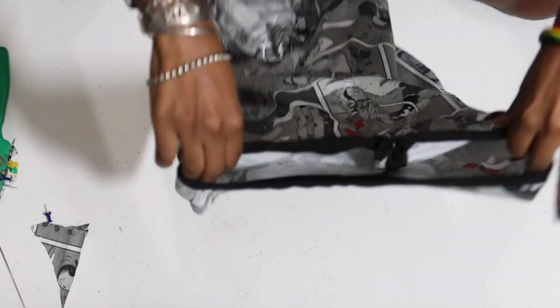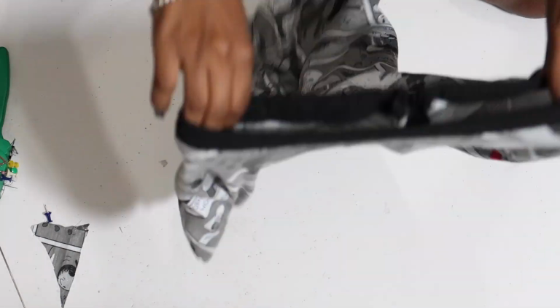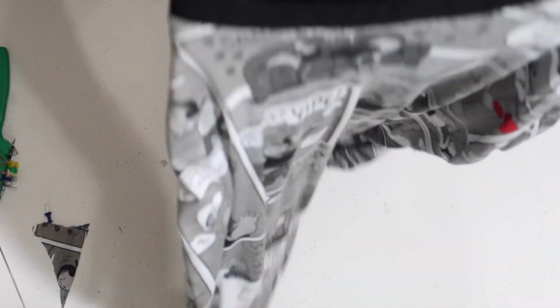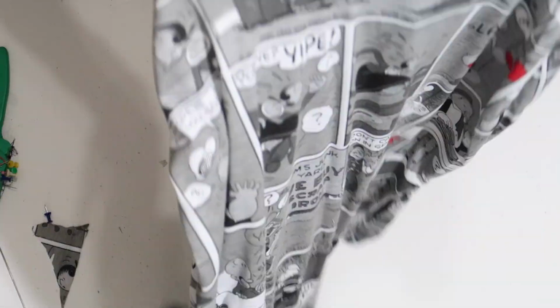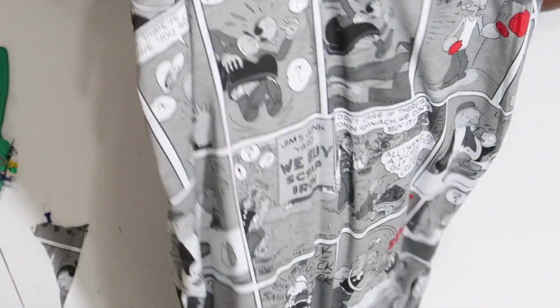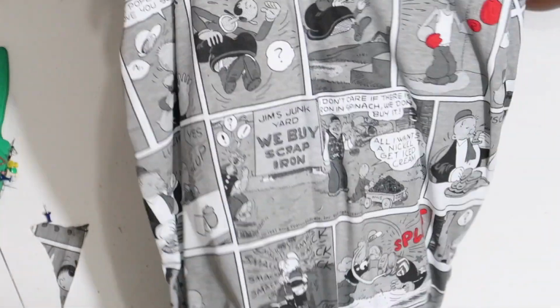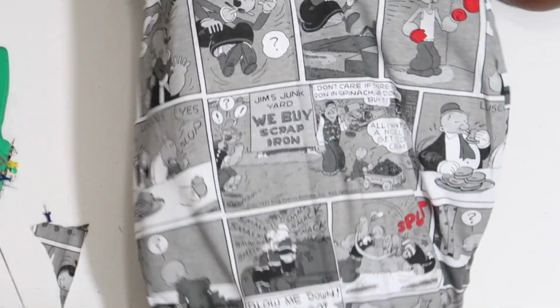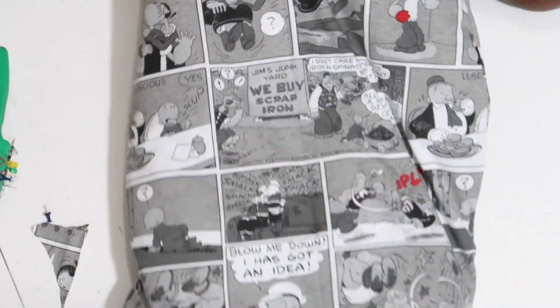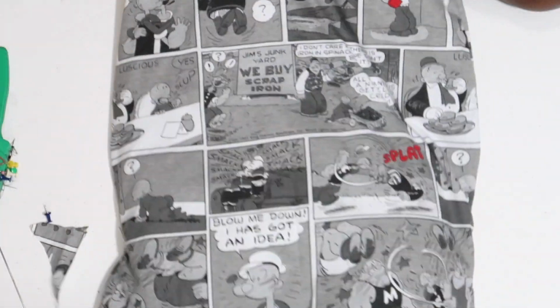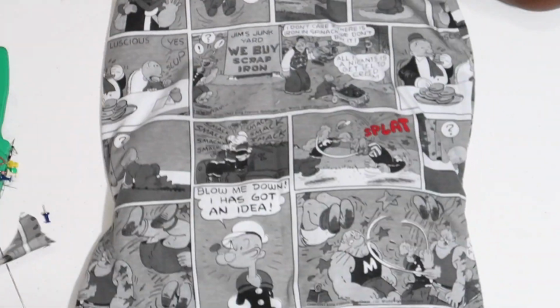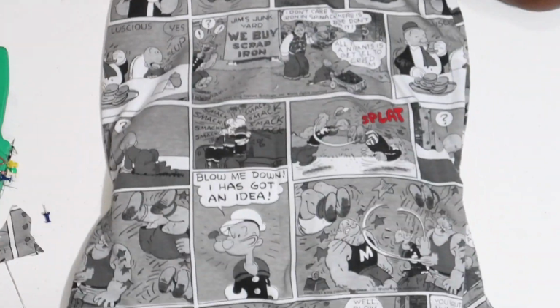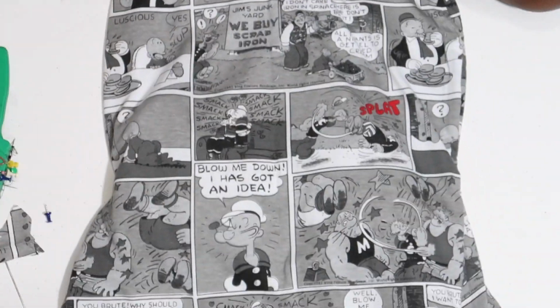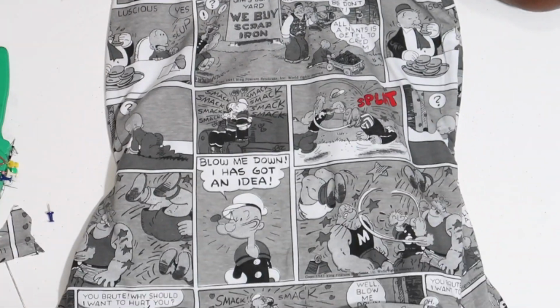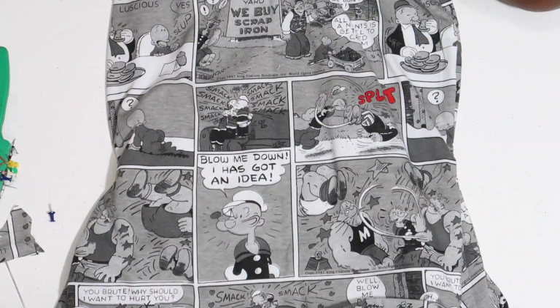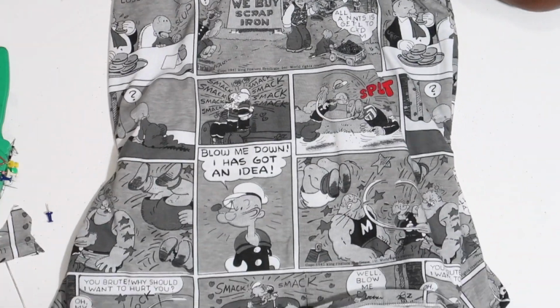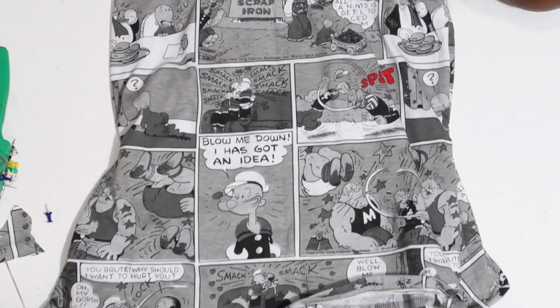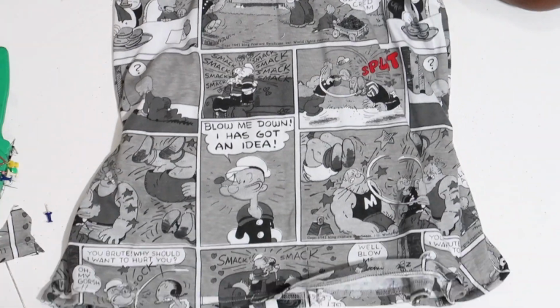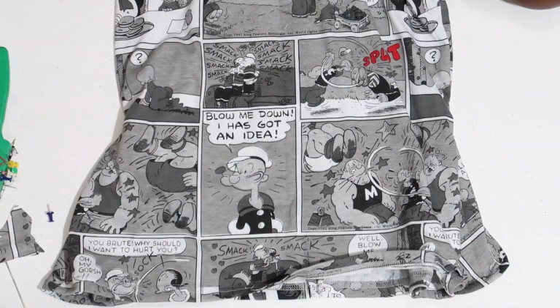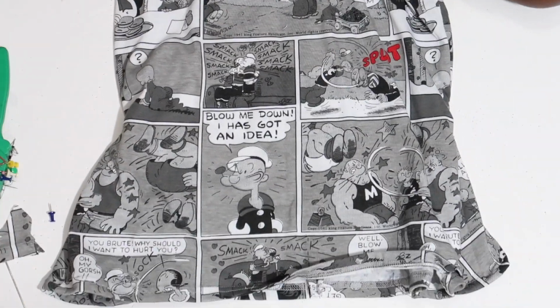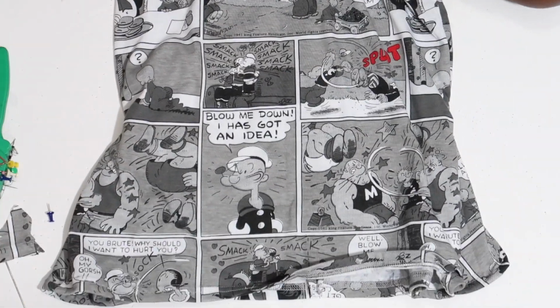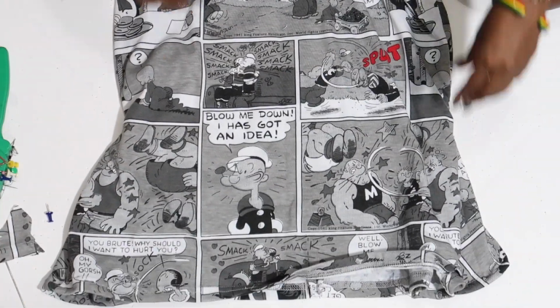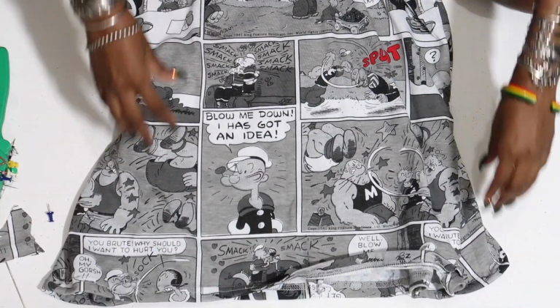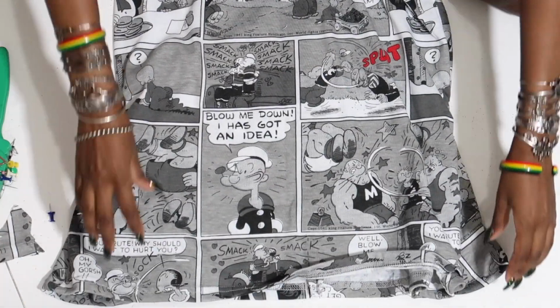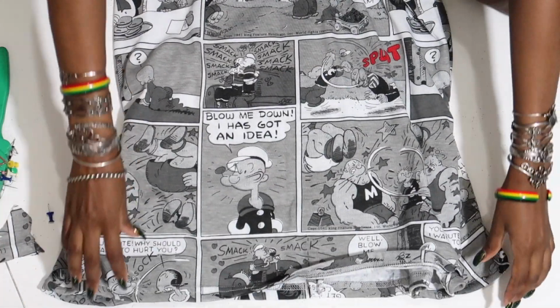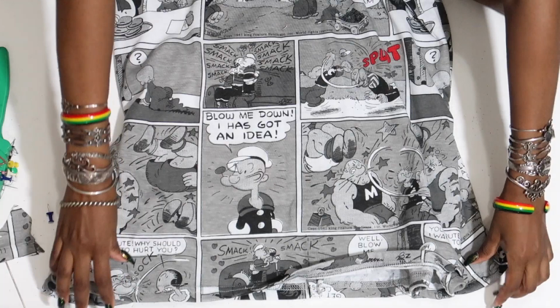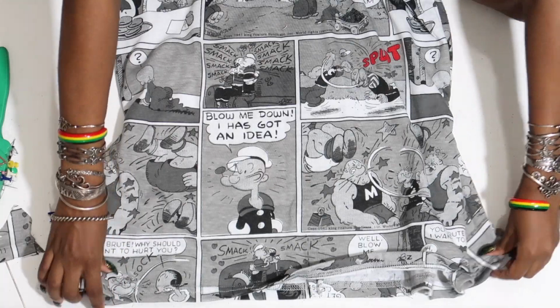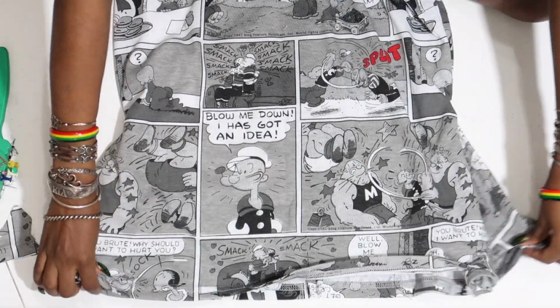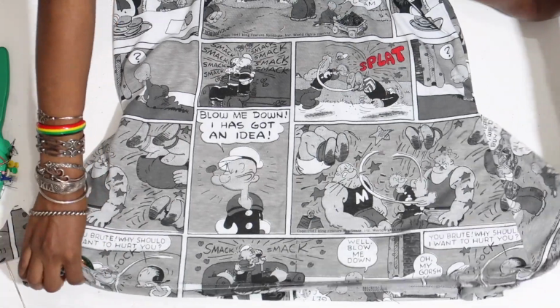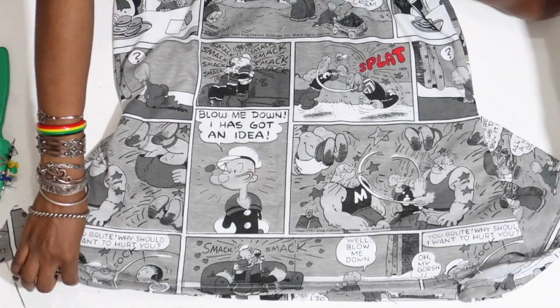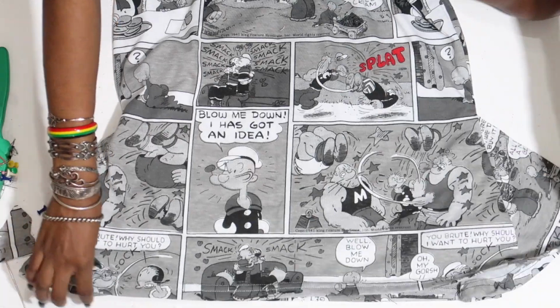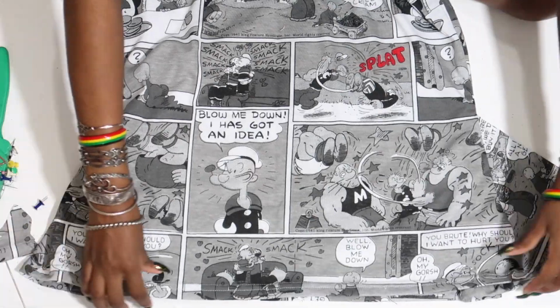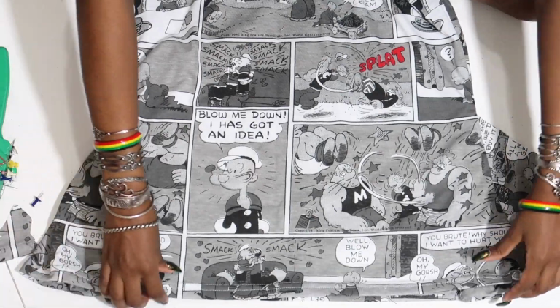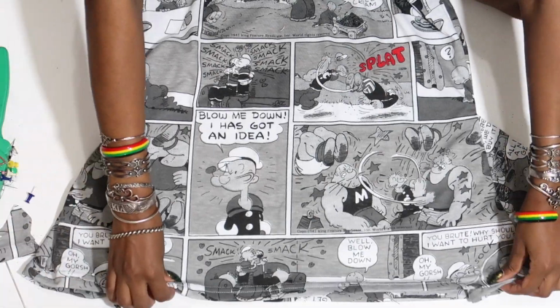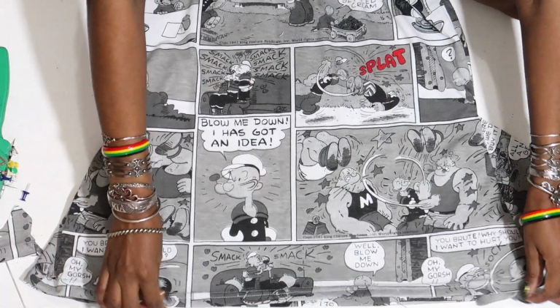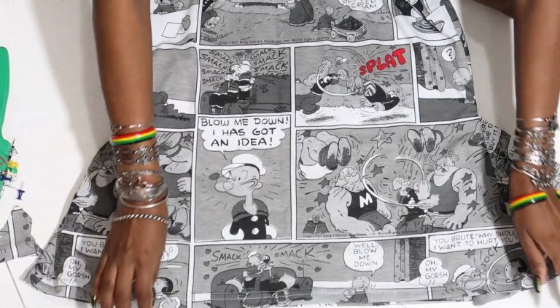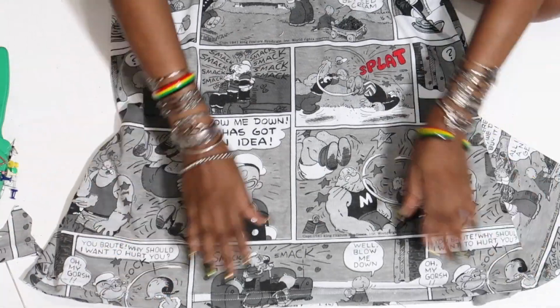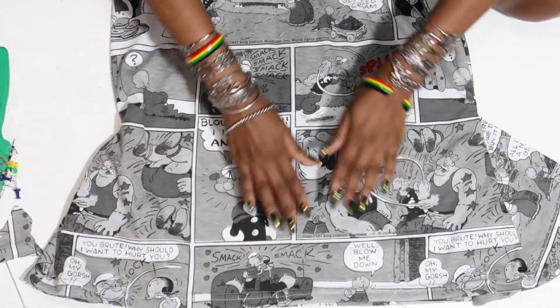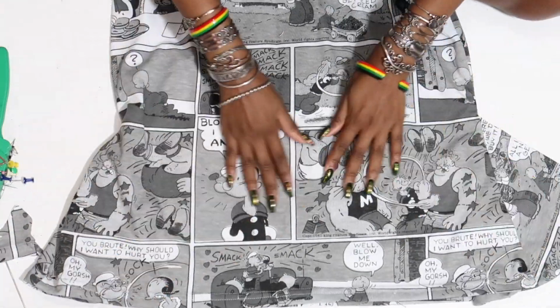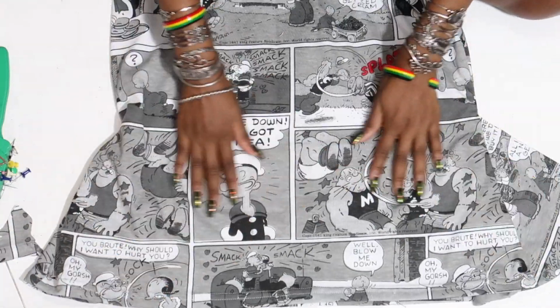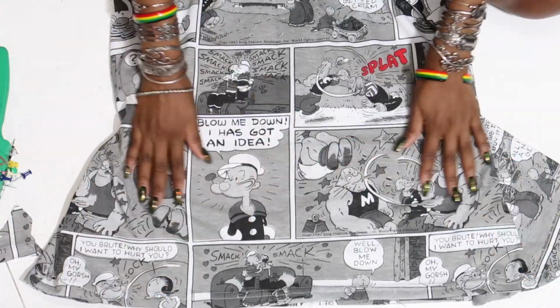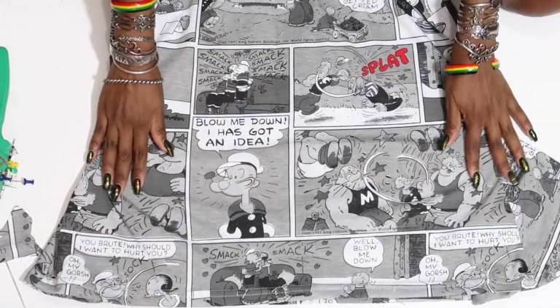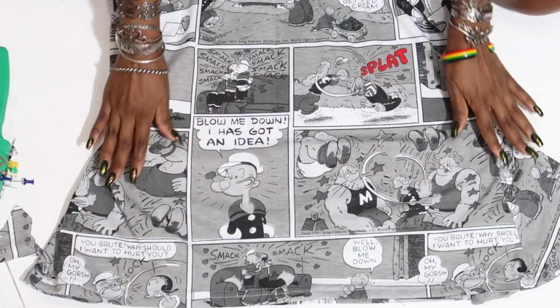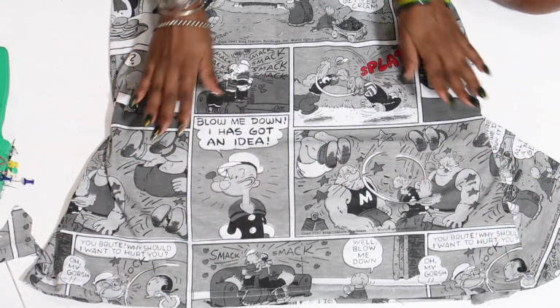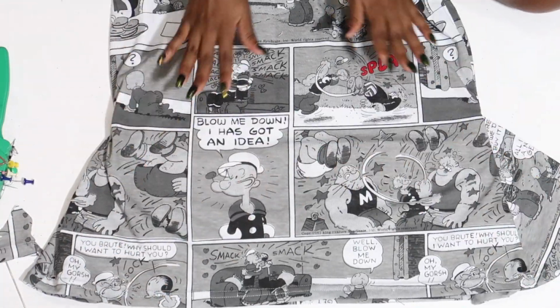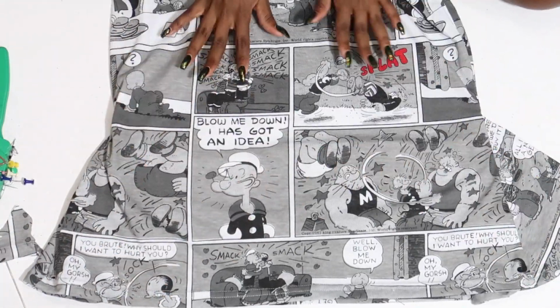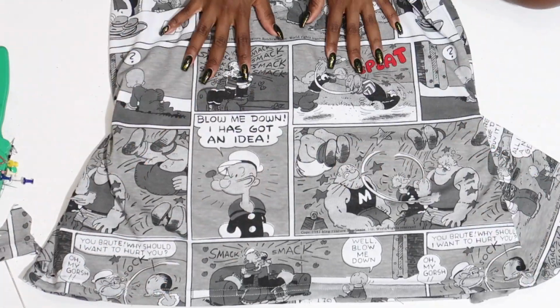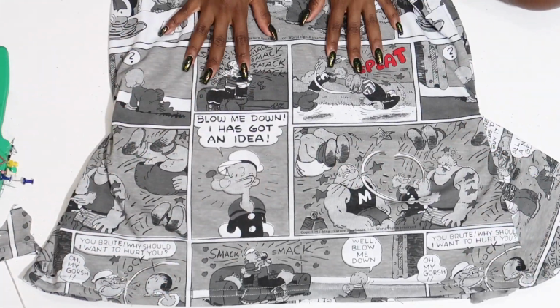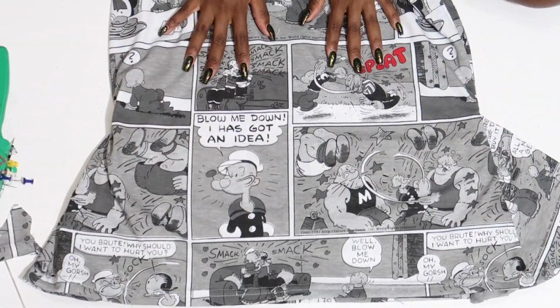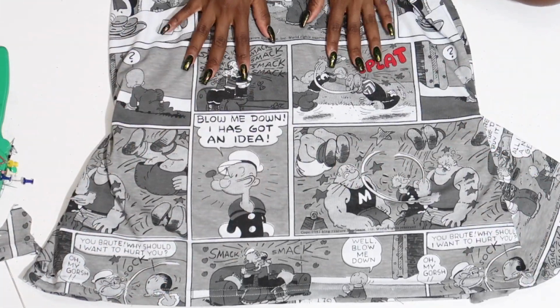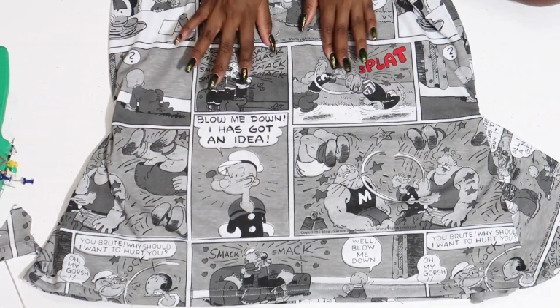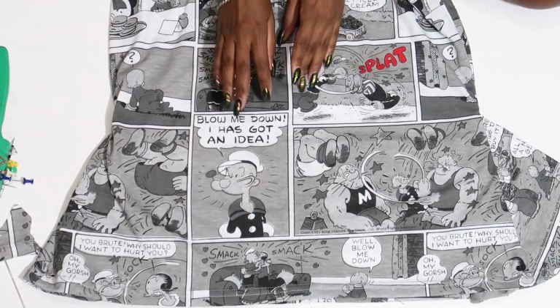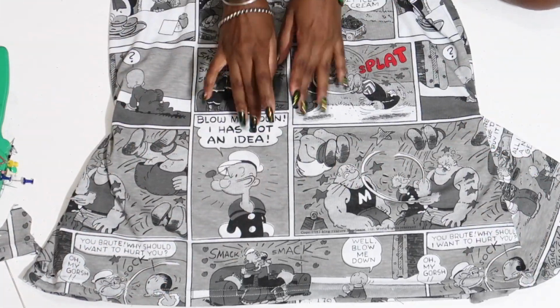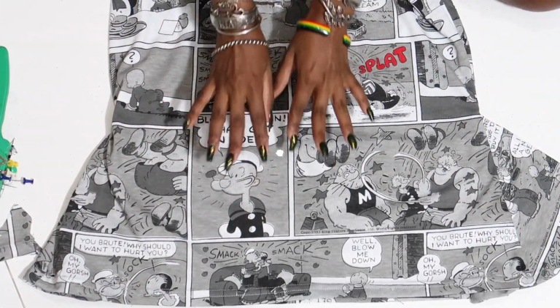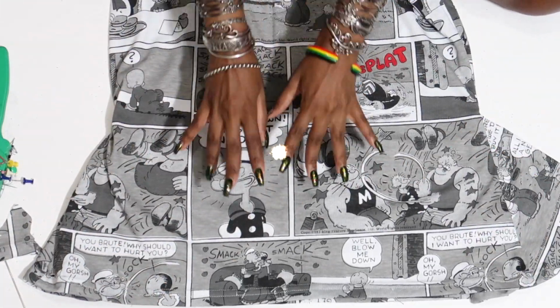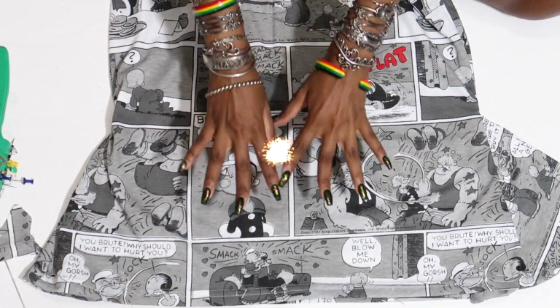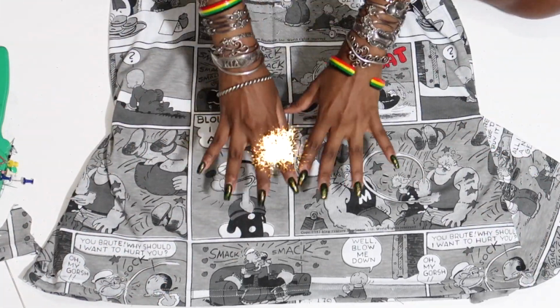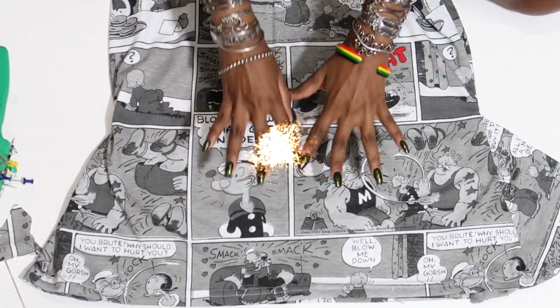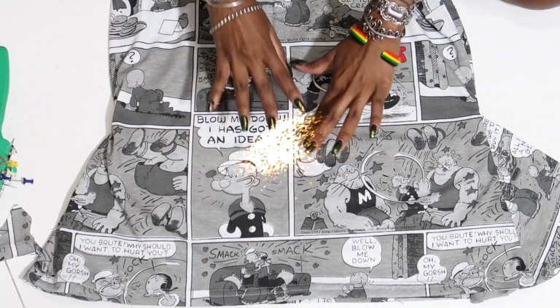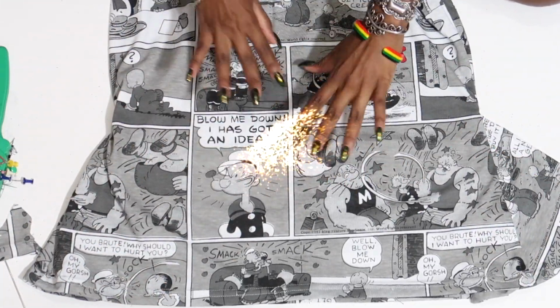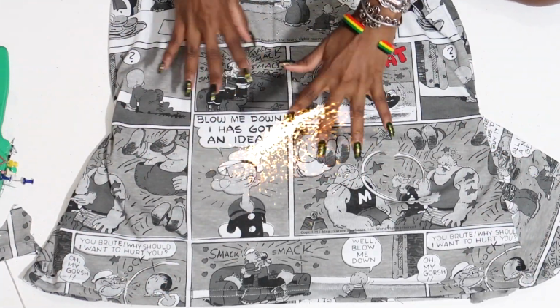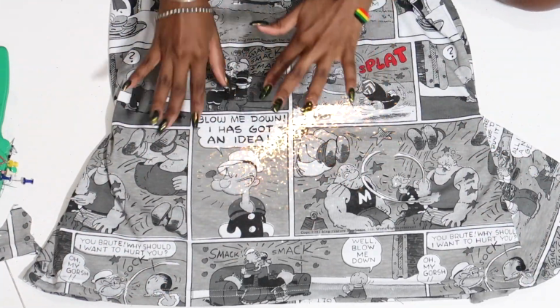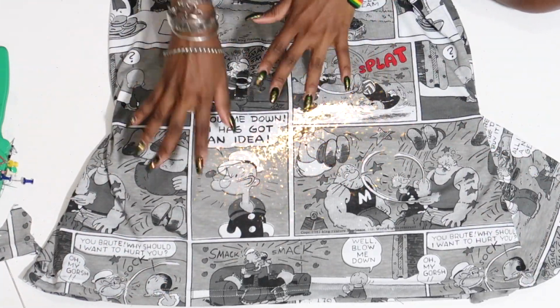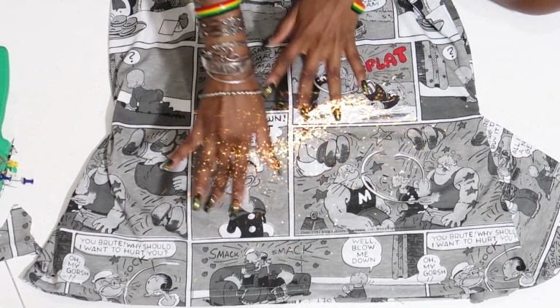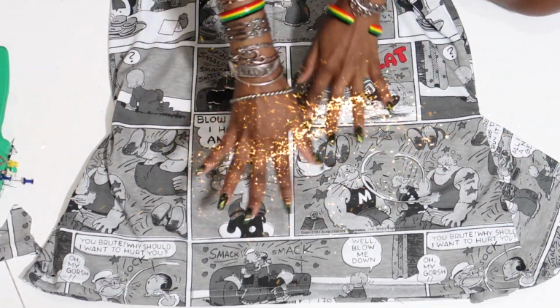Look at that, look at that, look at that — it's so cute. Oh my god, our skirt is done!